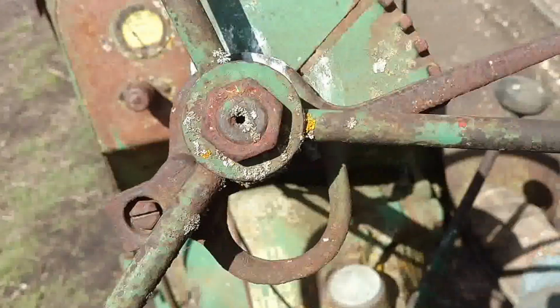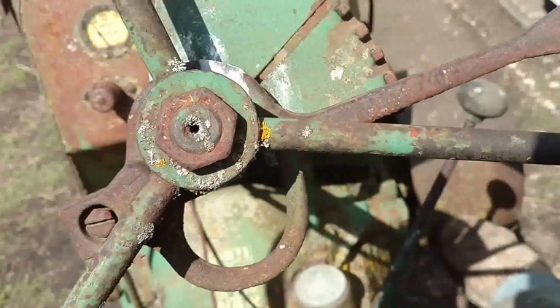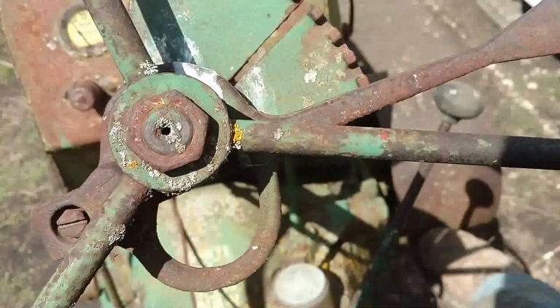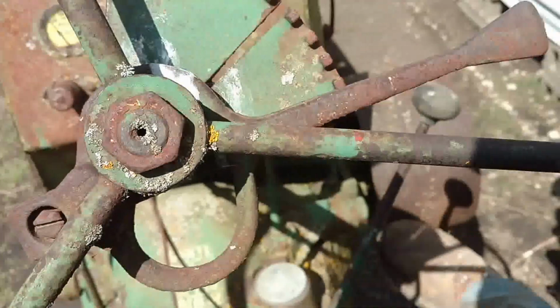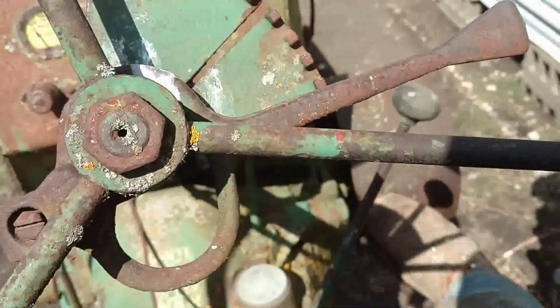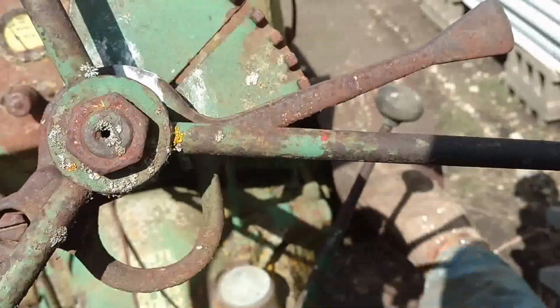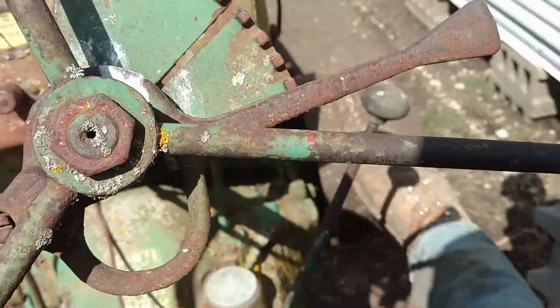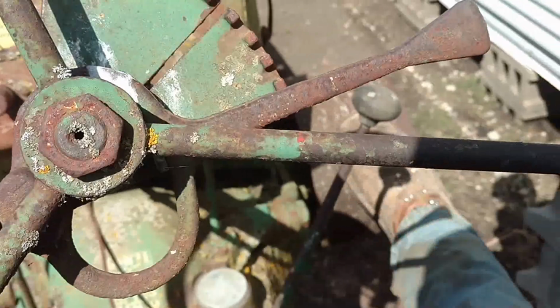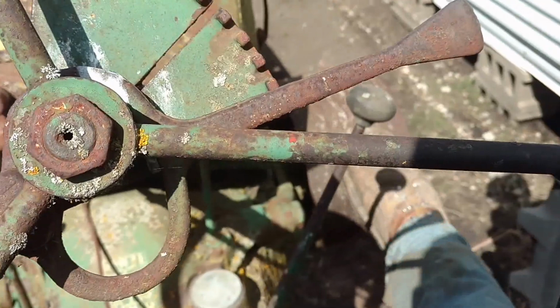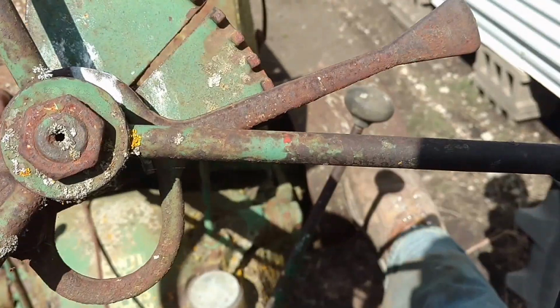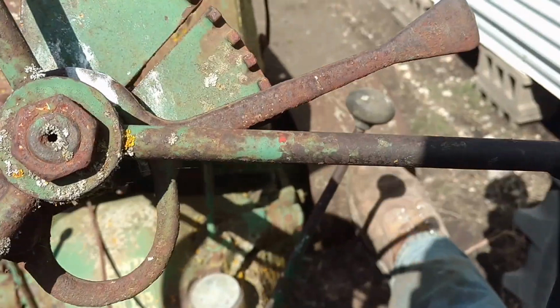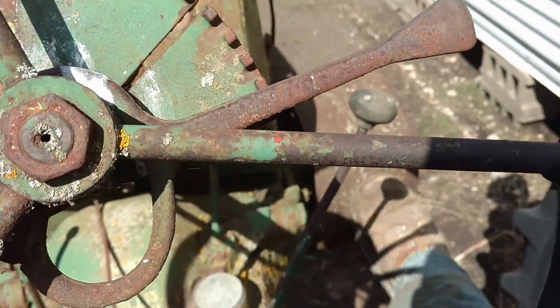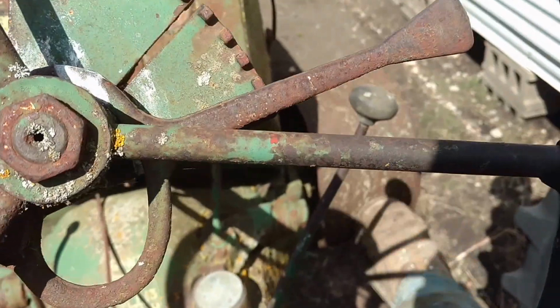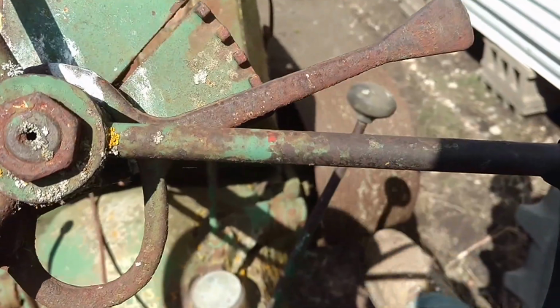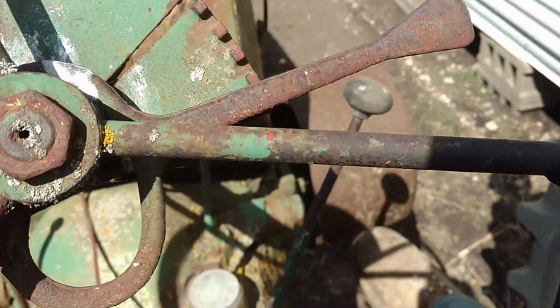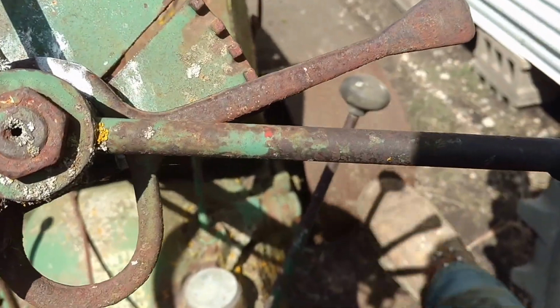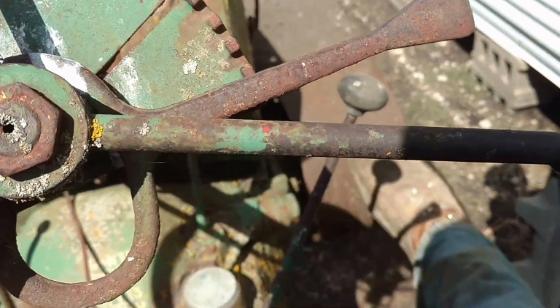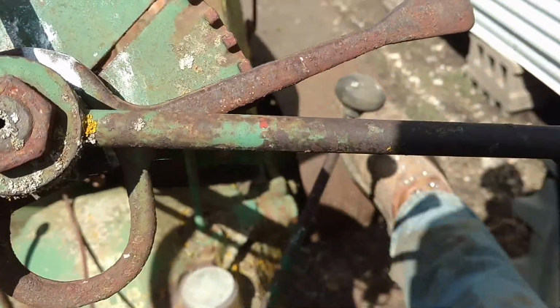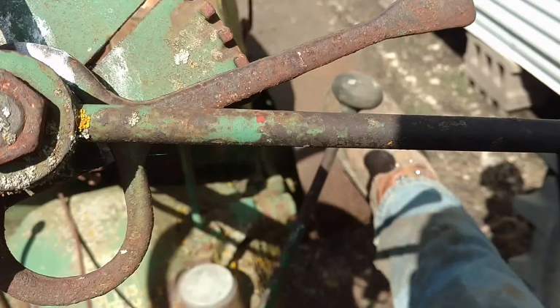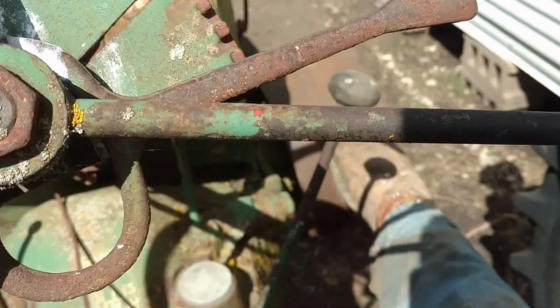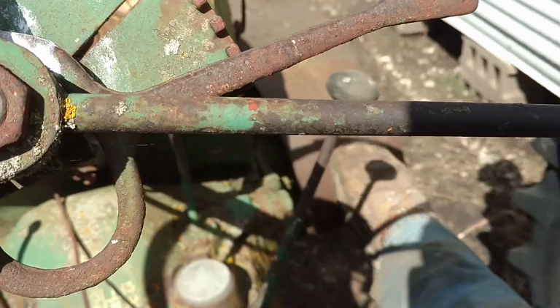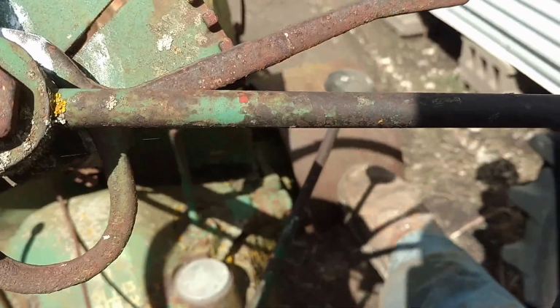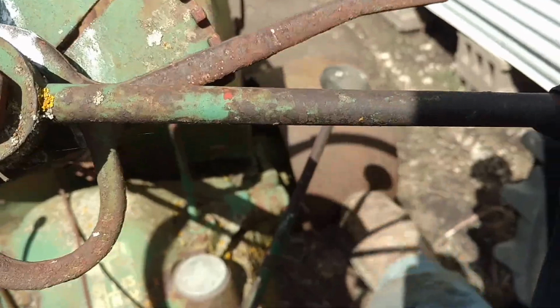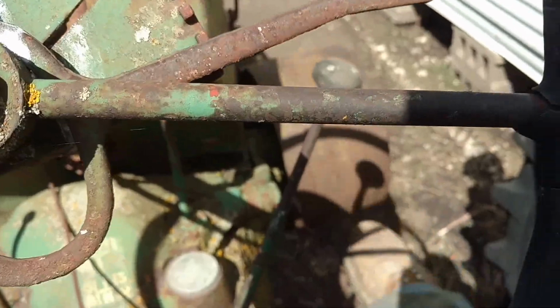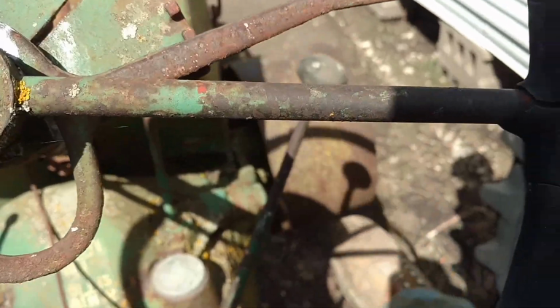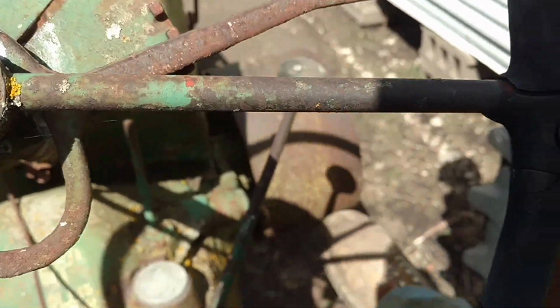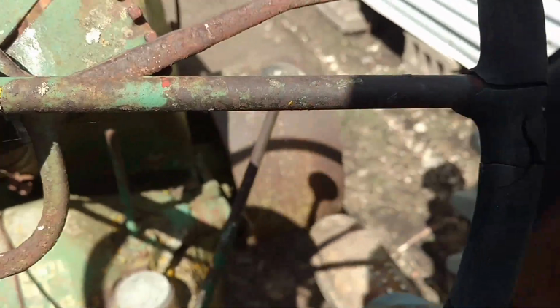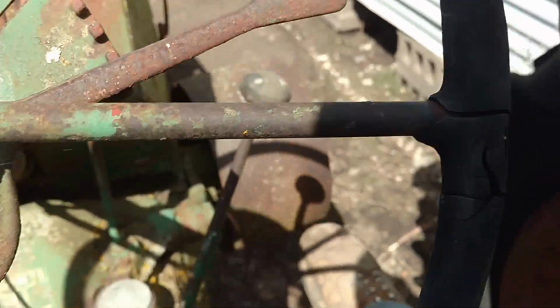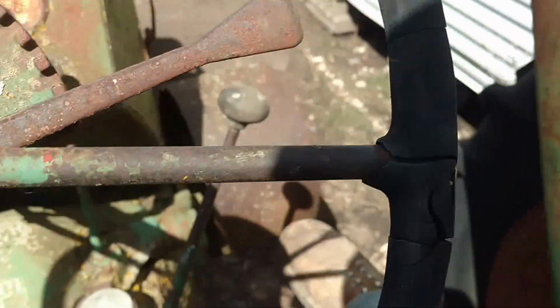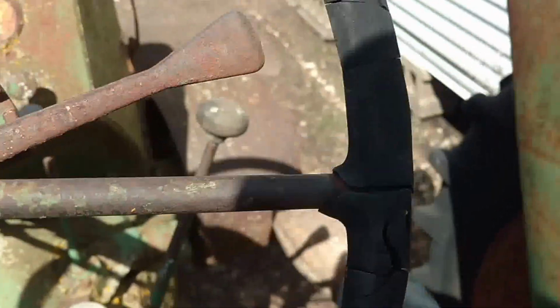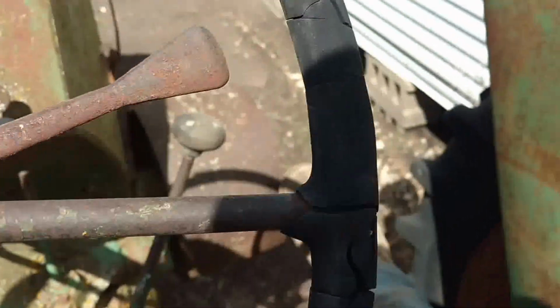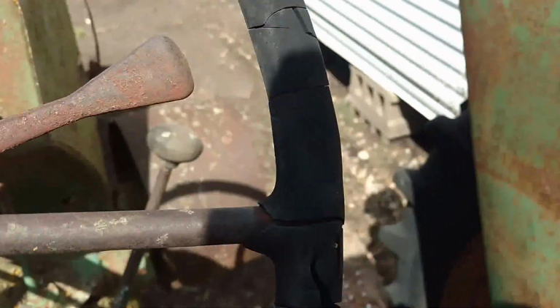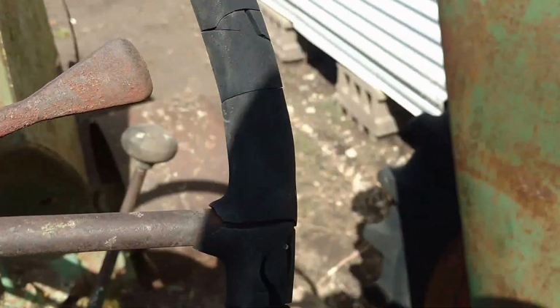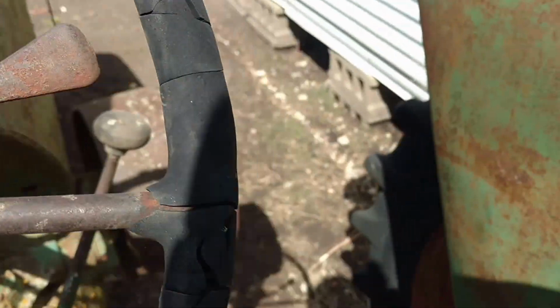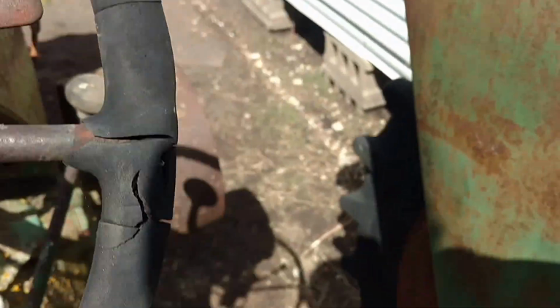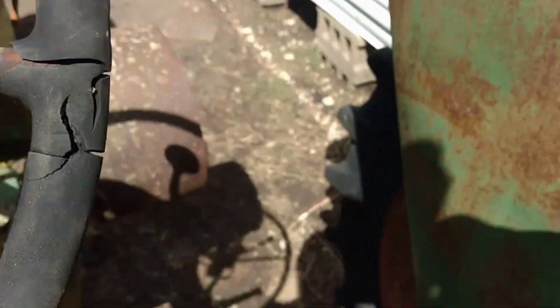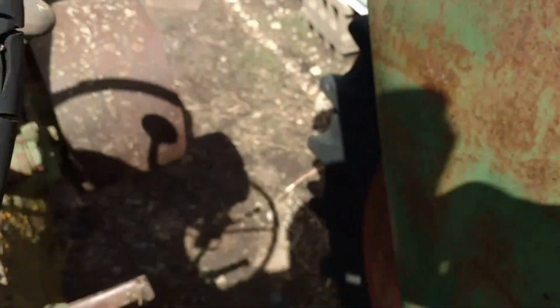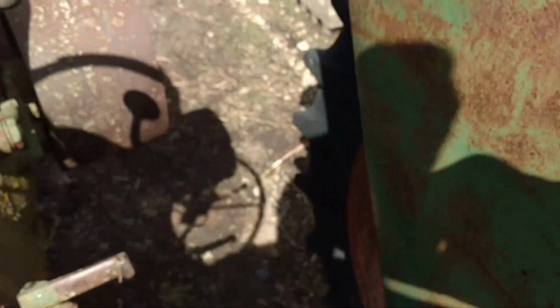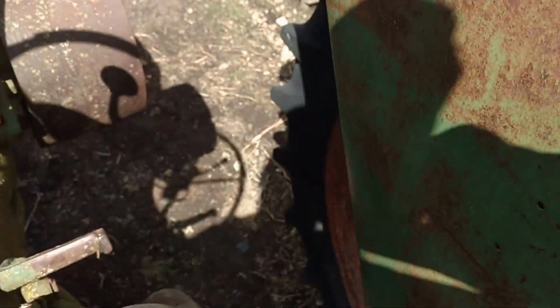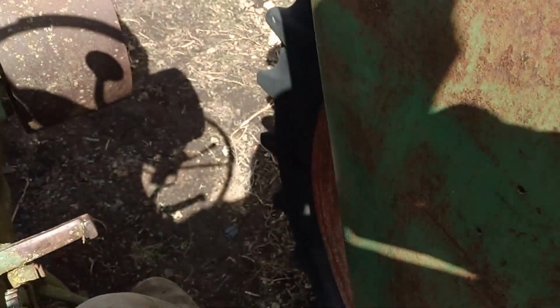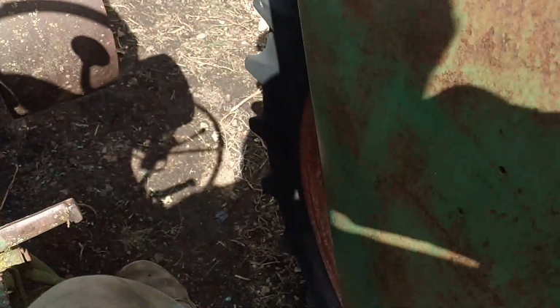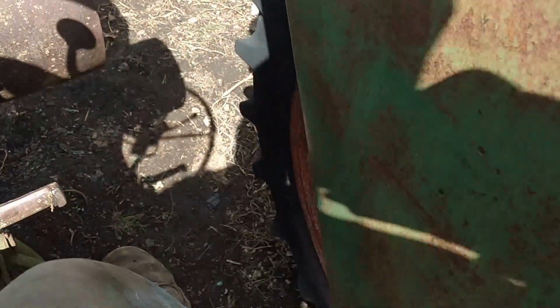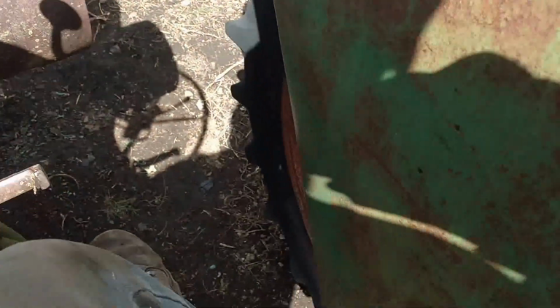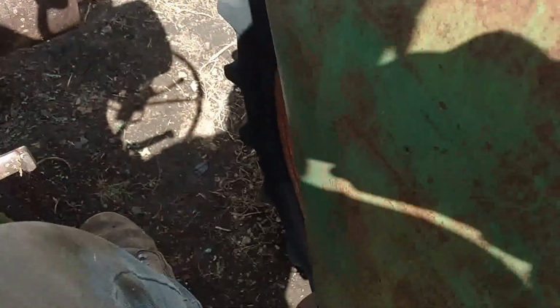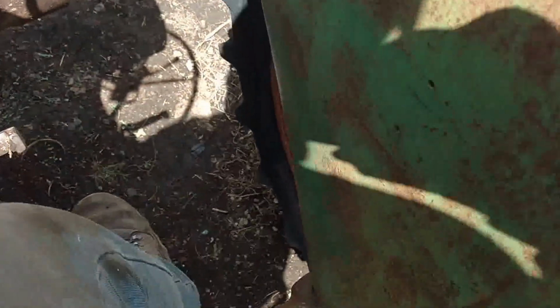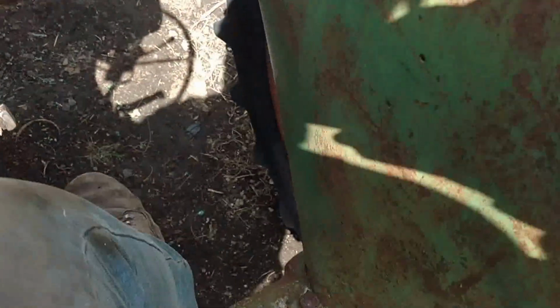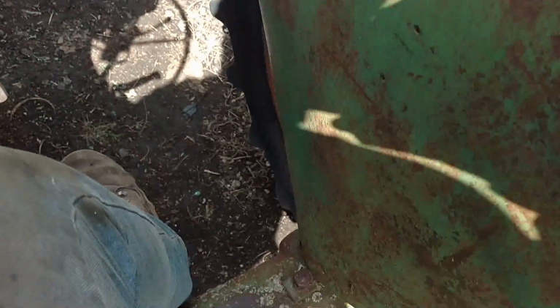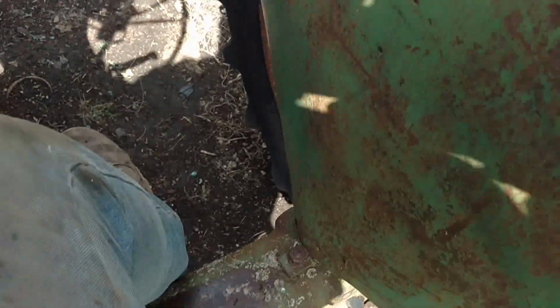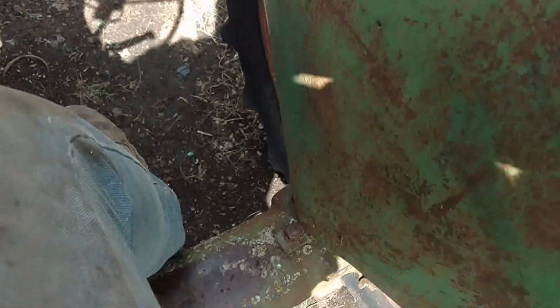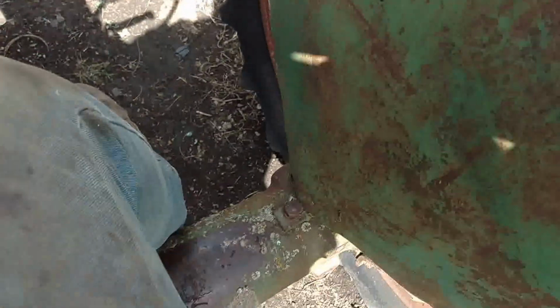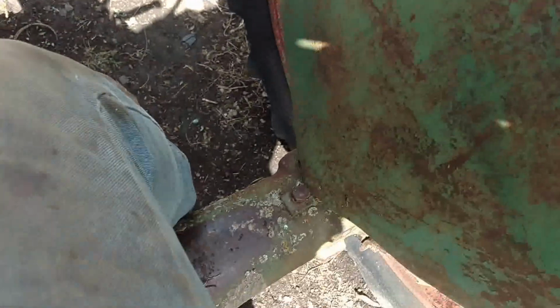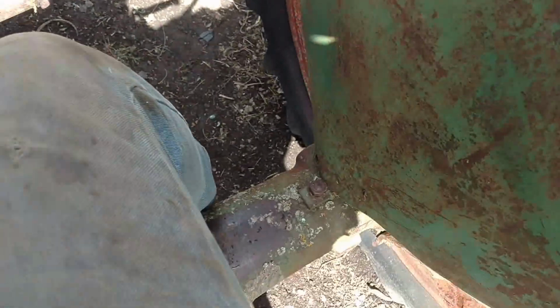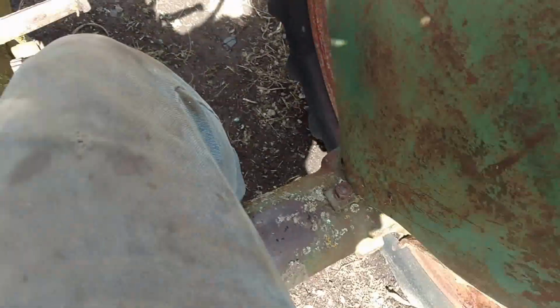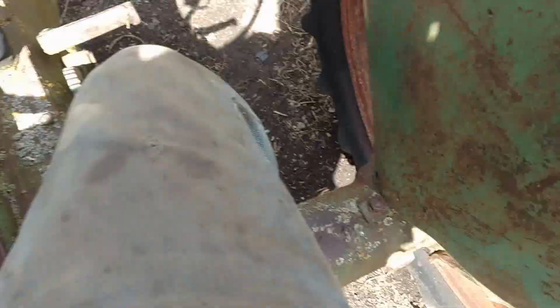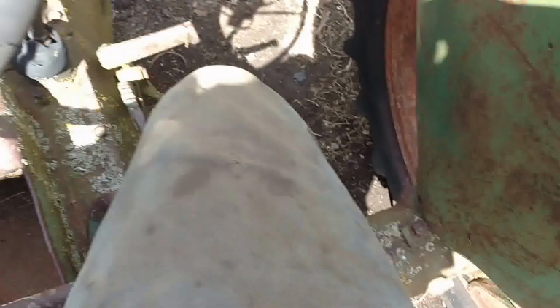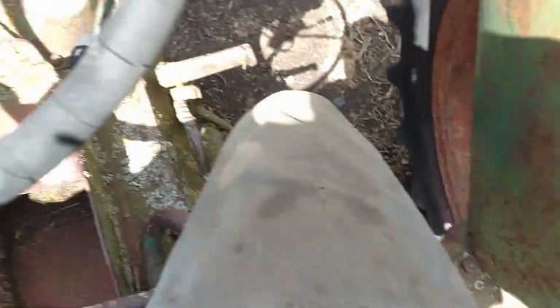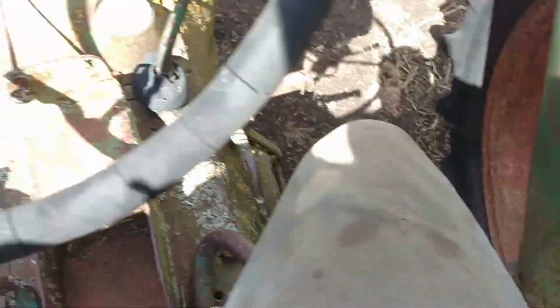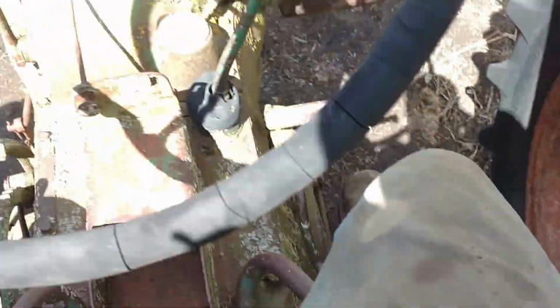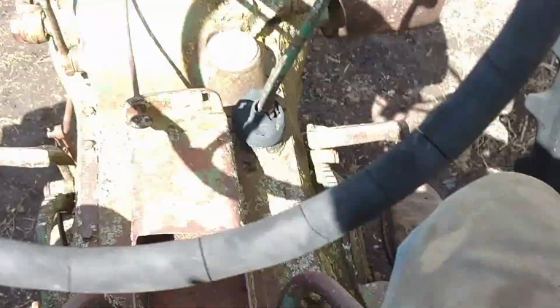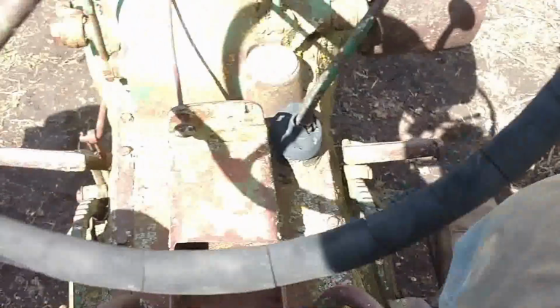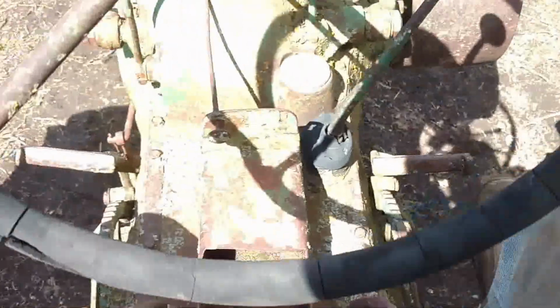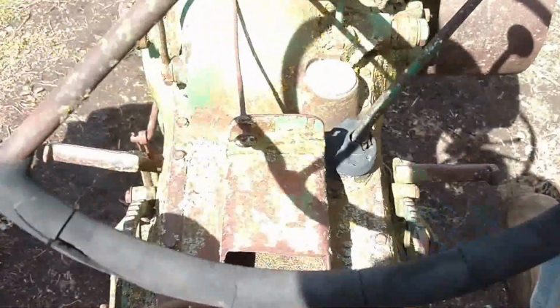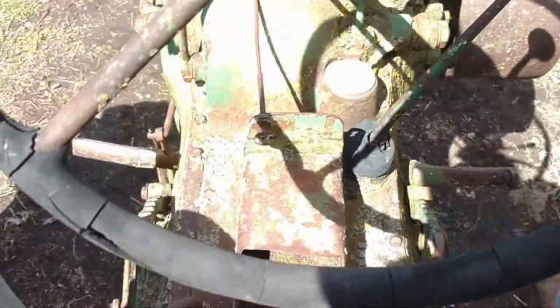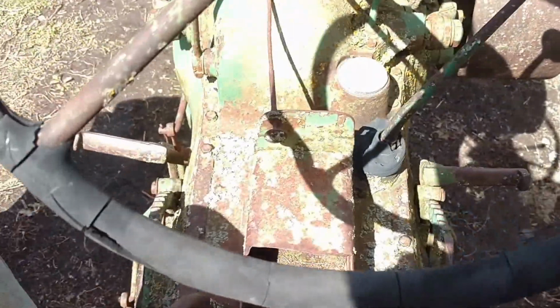My belt pulley is loose. But yeah, it's here — it sits pretty nice.